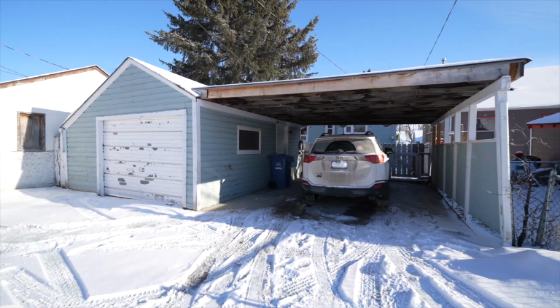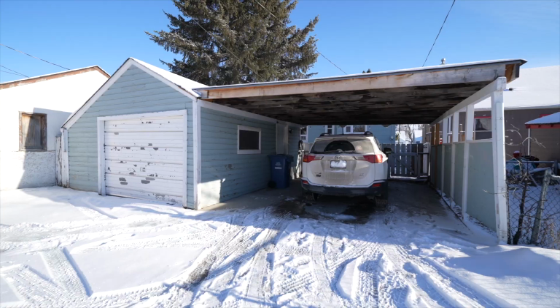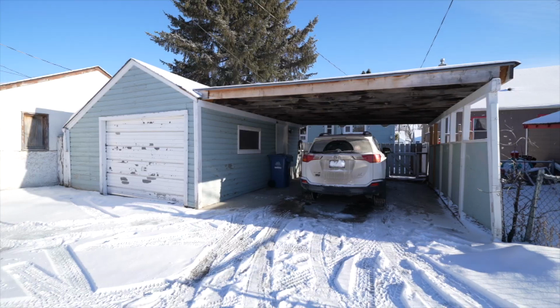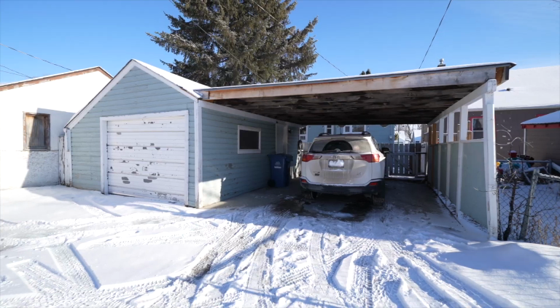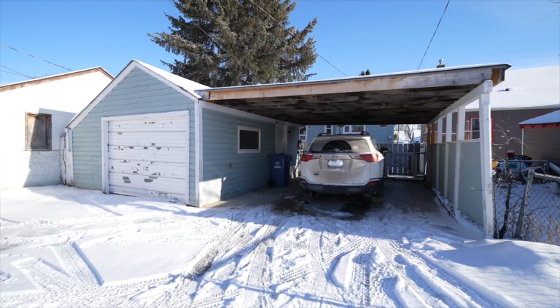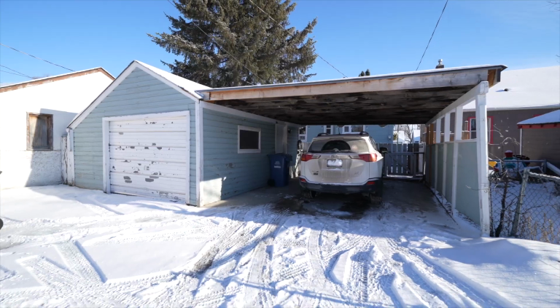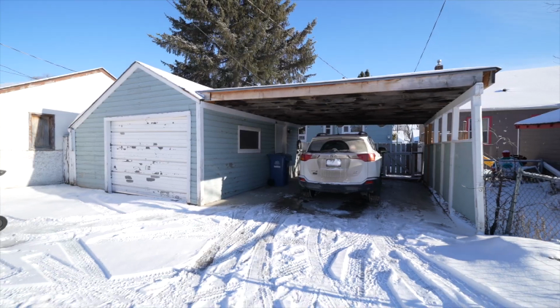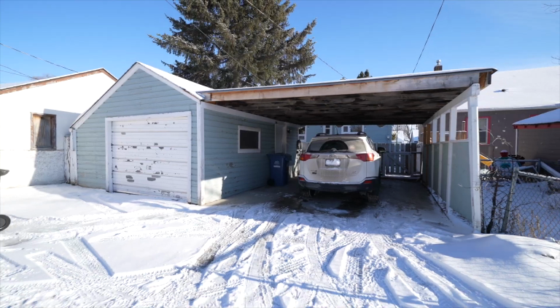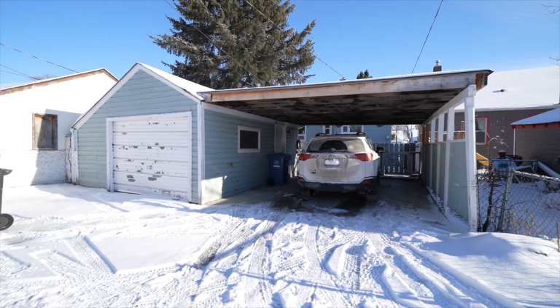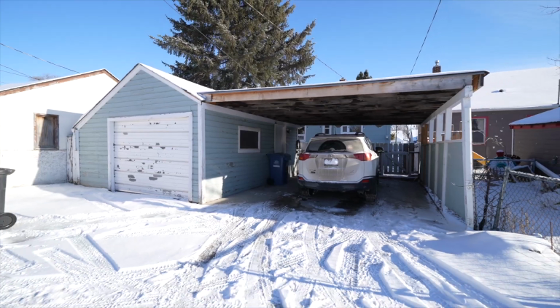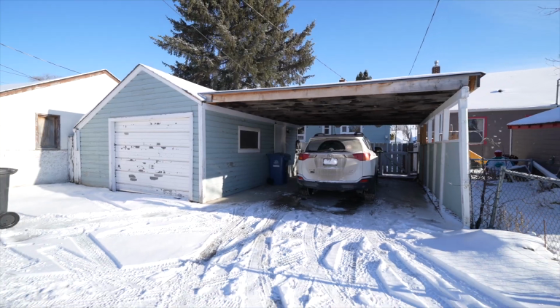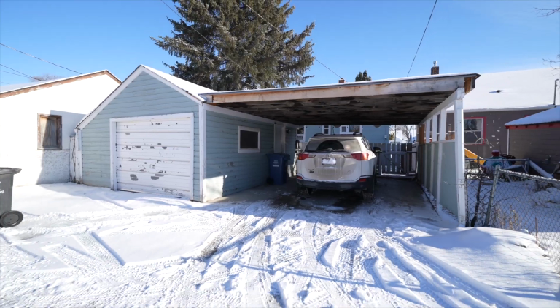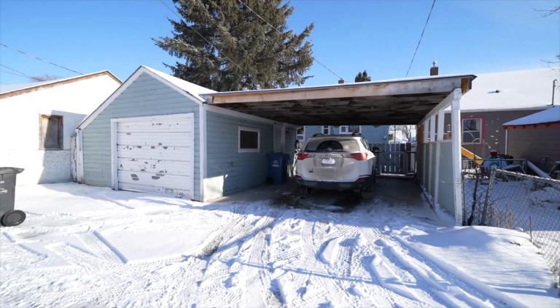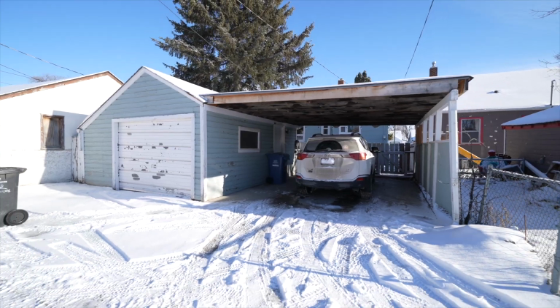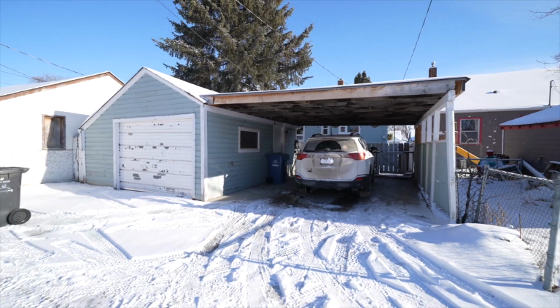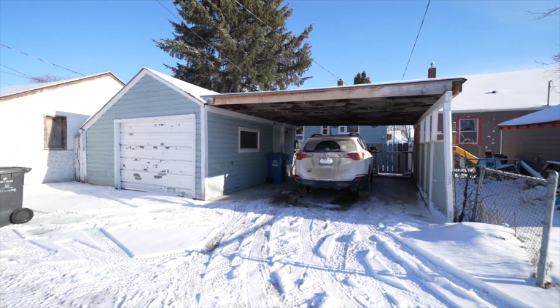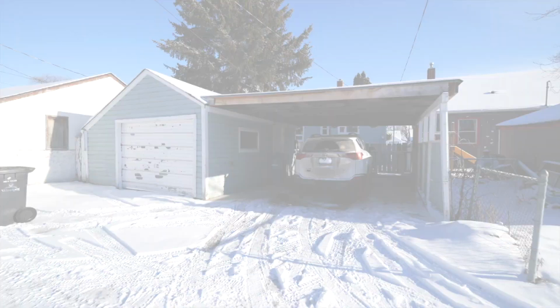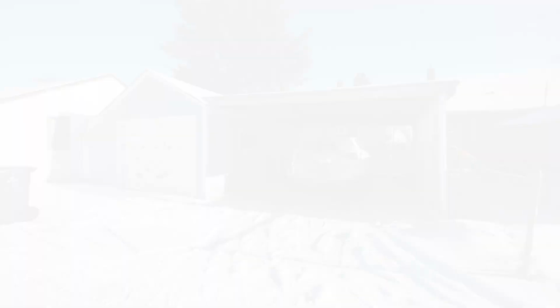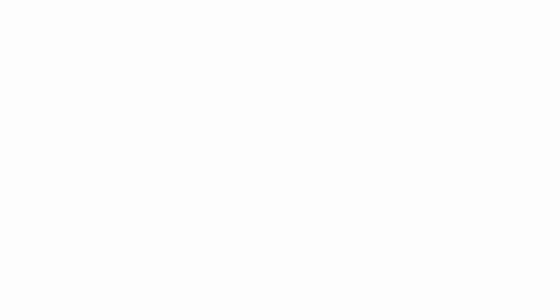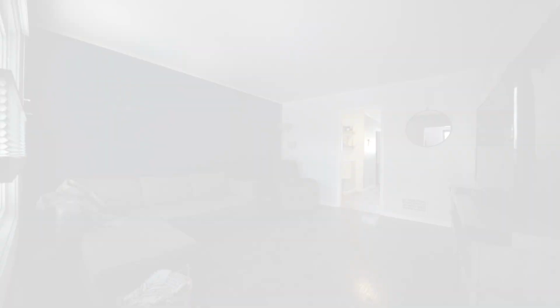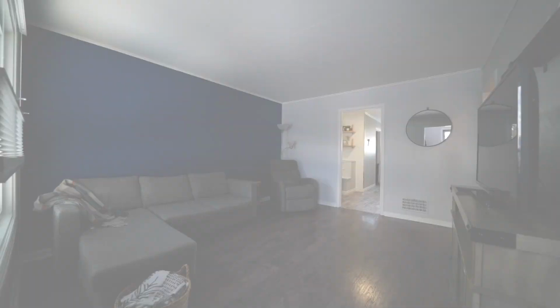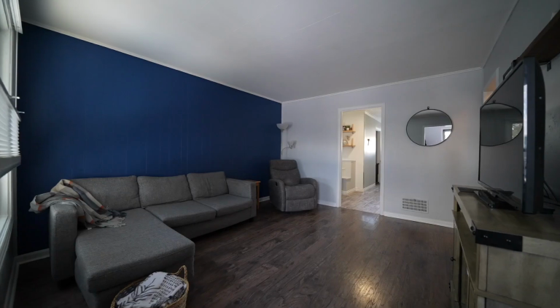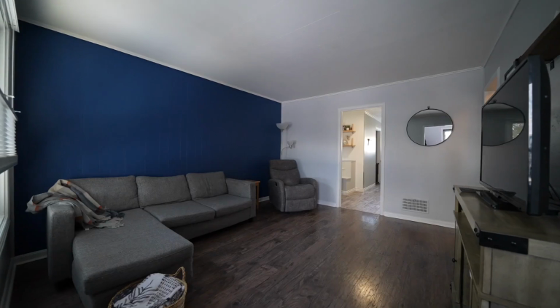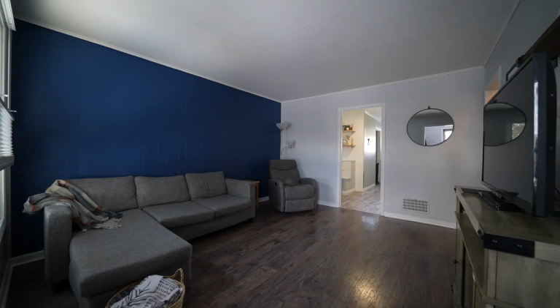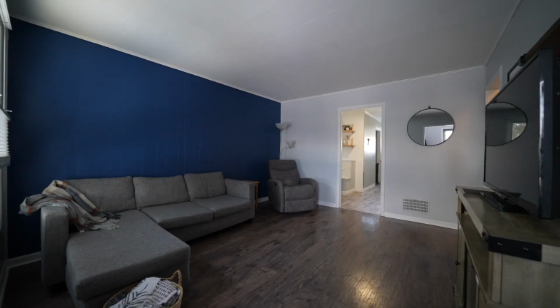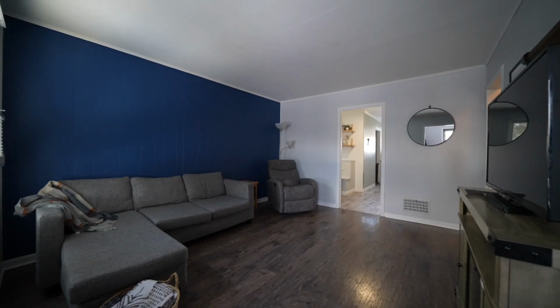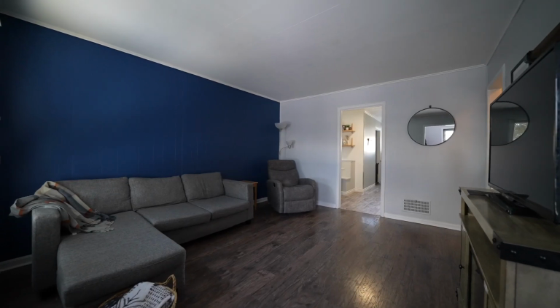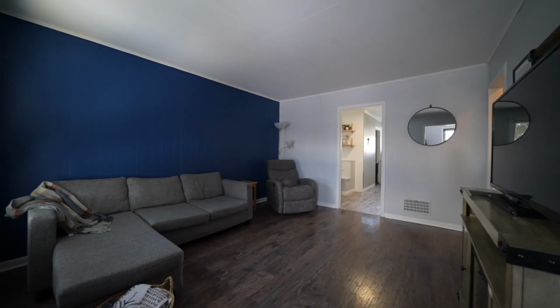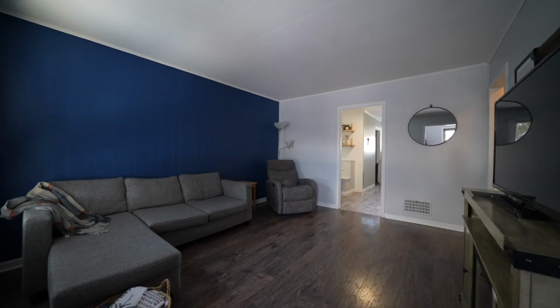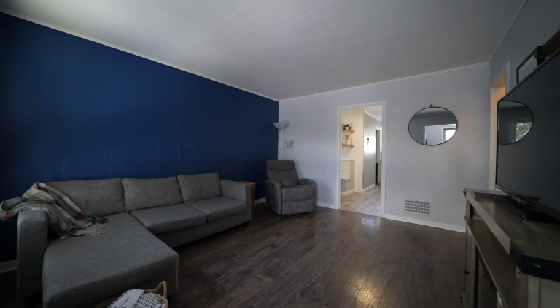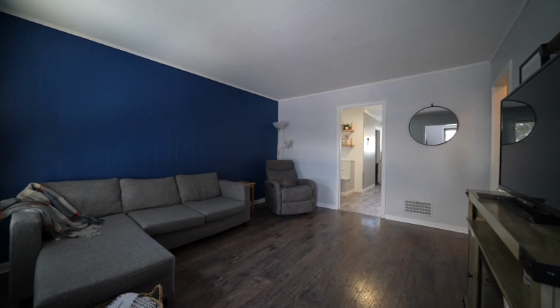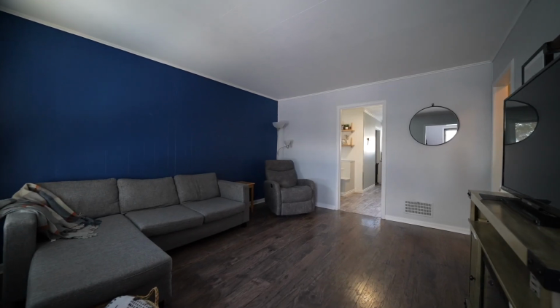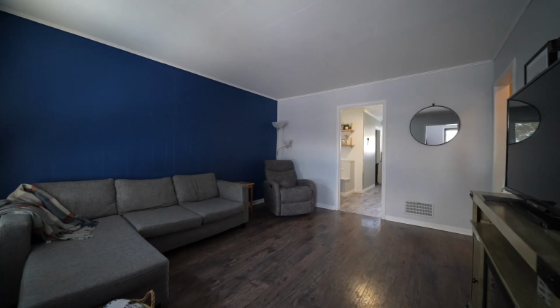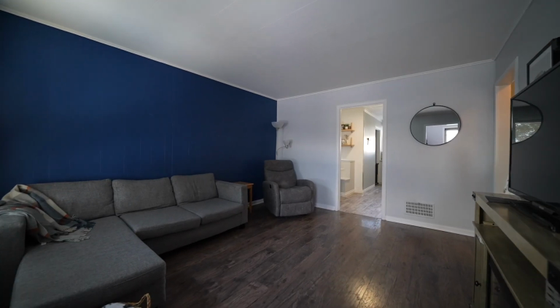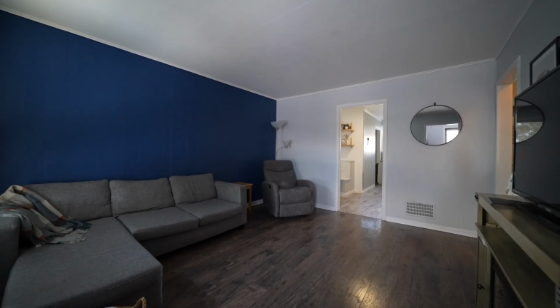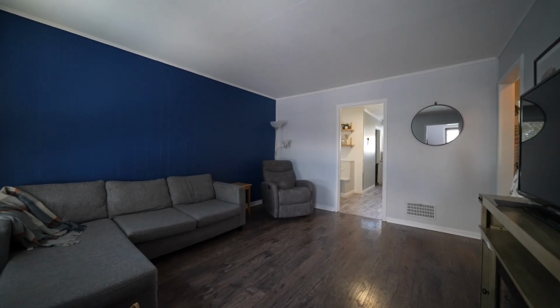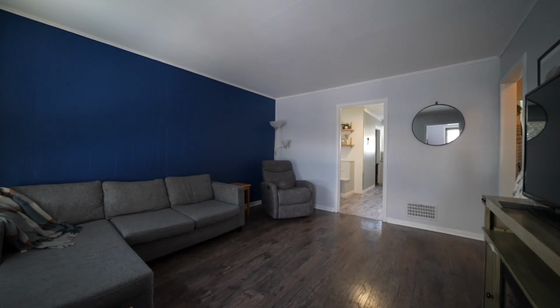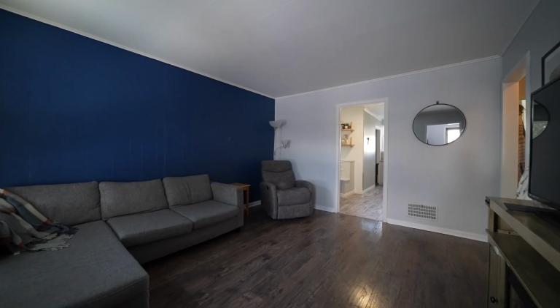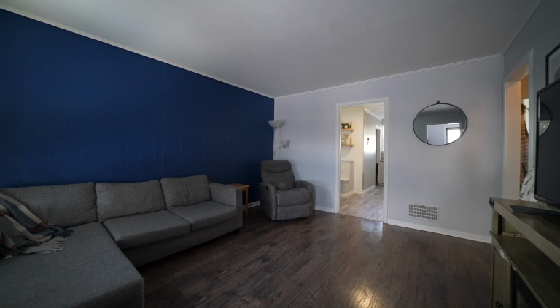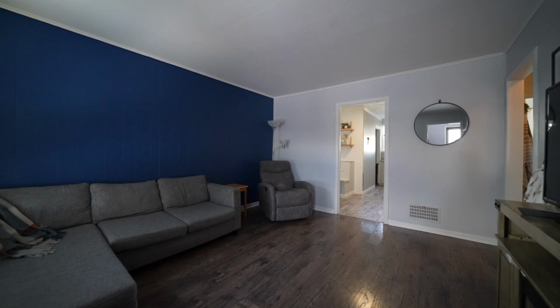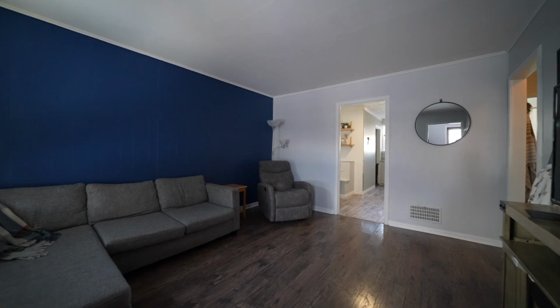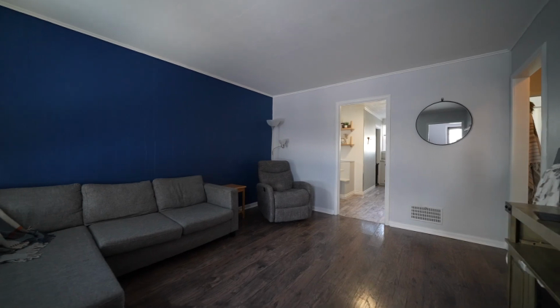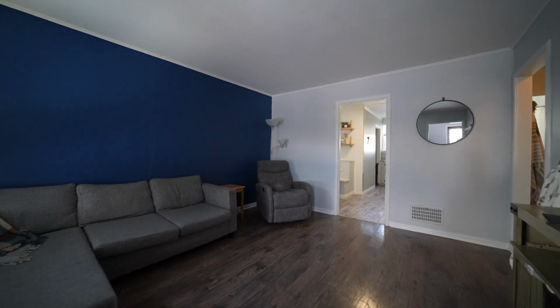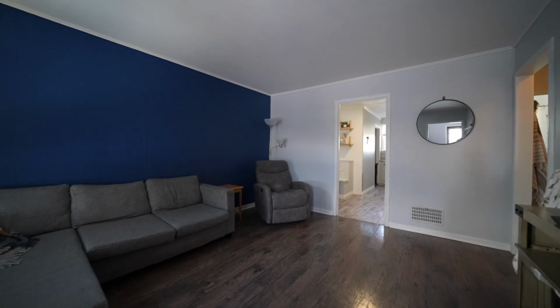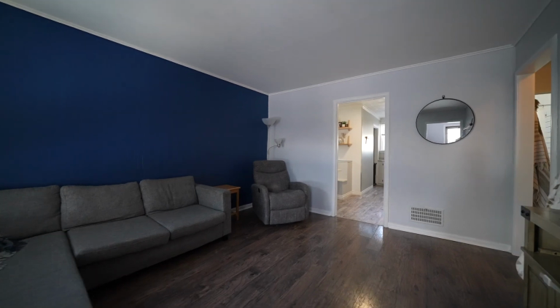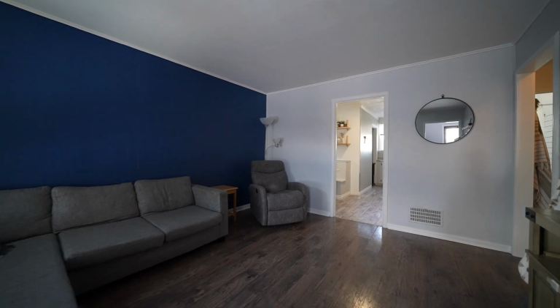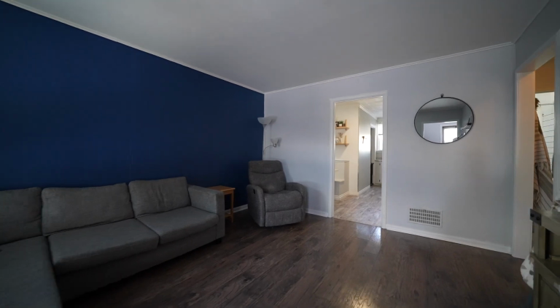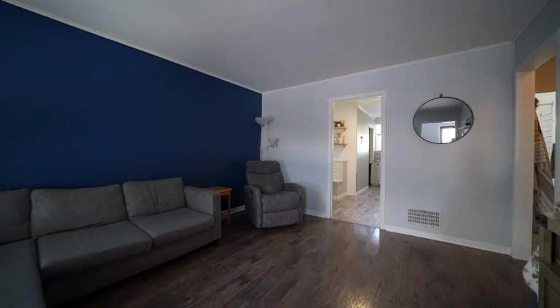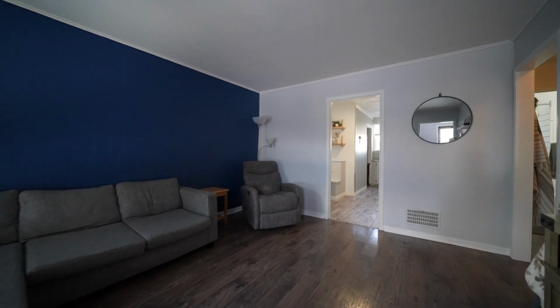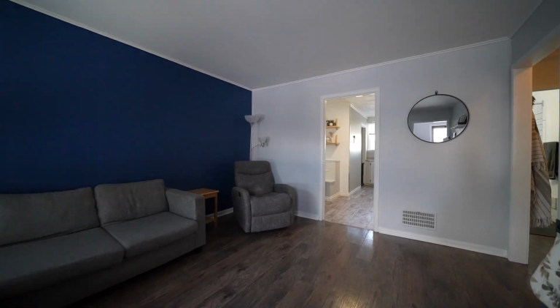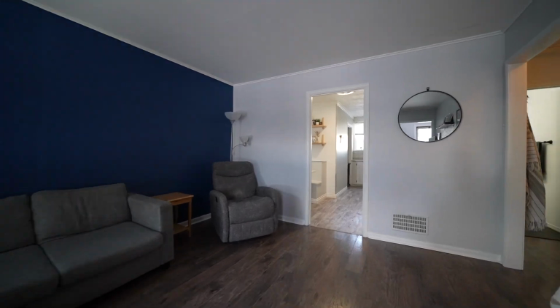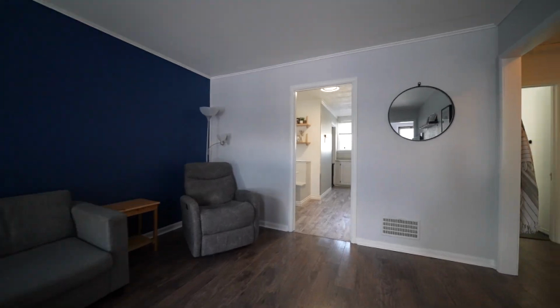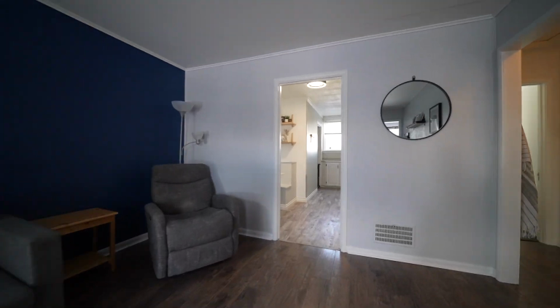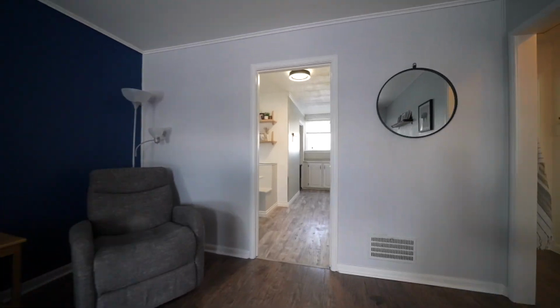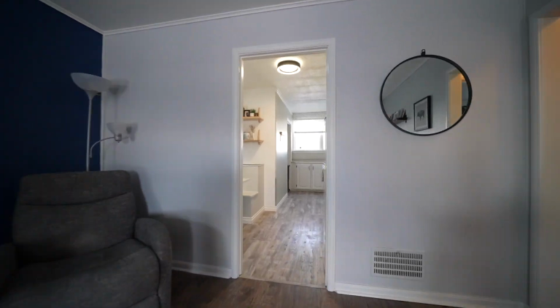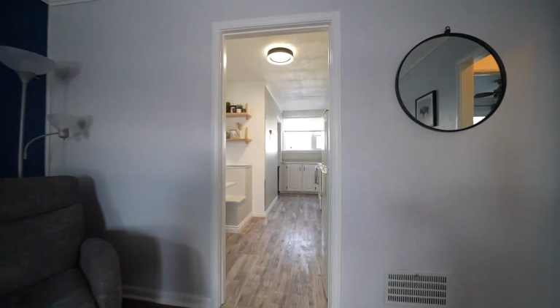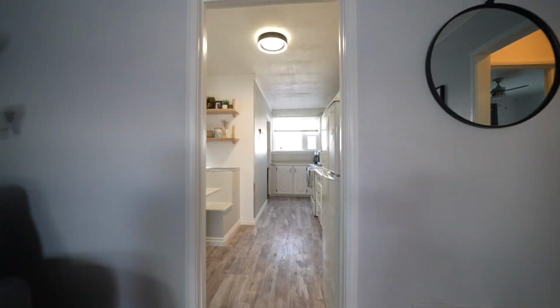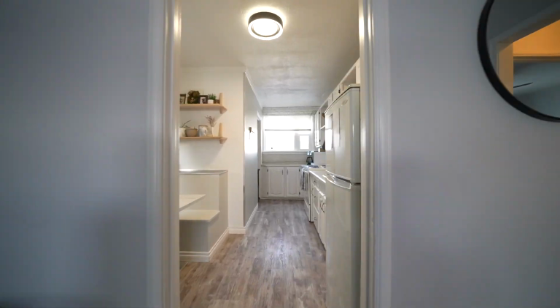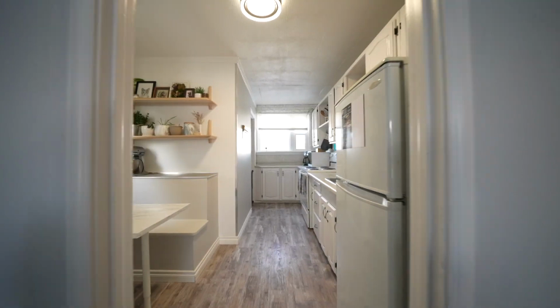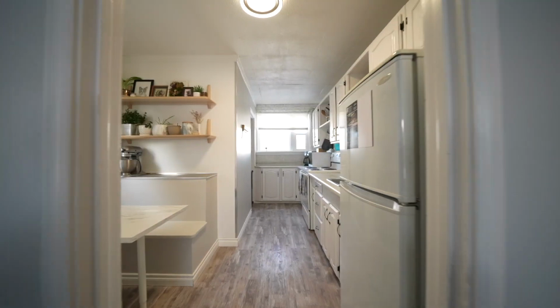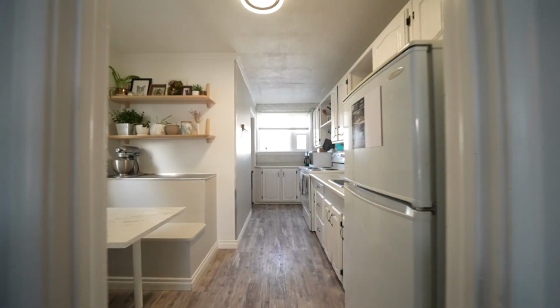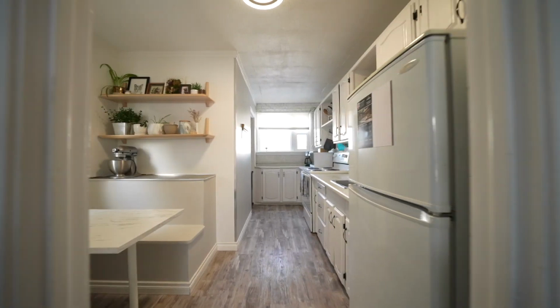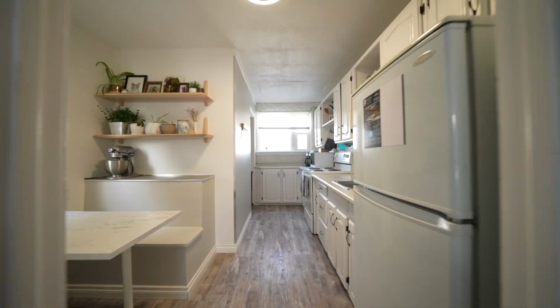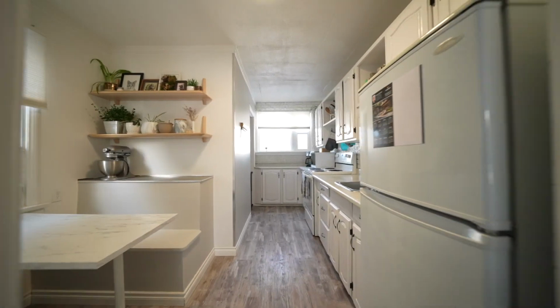This two bedroom bungalow features an eat-in kitchen with a breakfast nook, a modern bathroom, and a full basement with a large rec room.